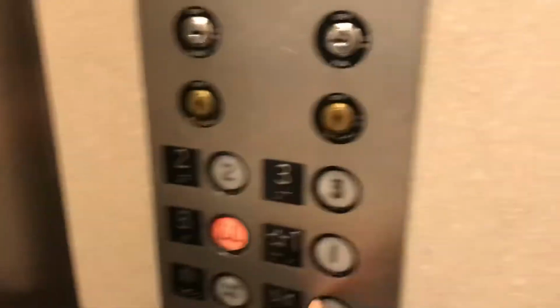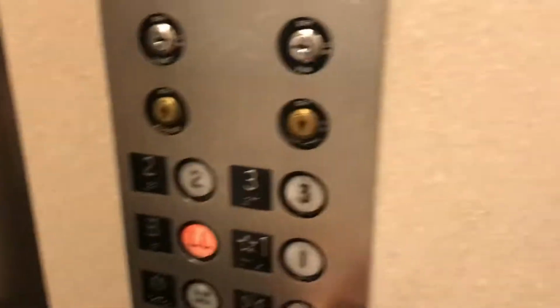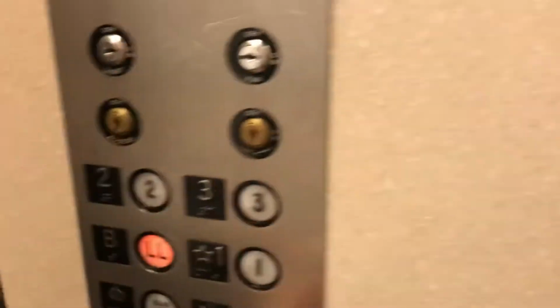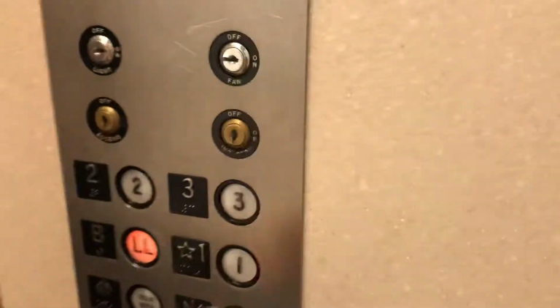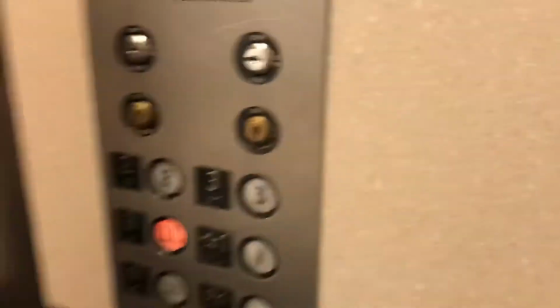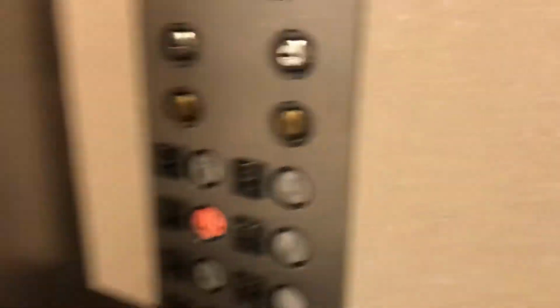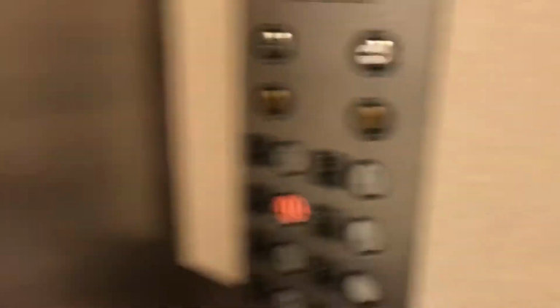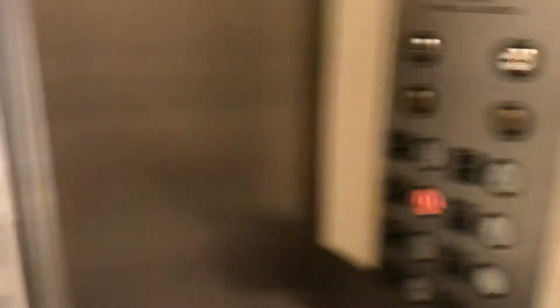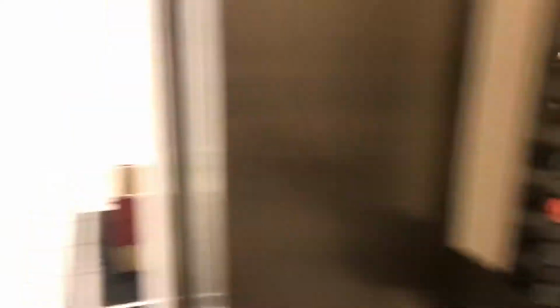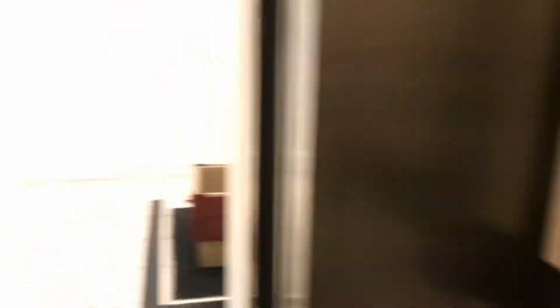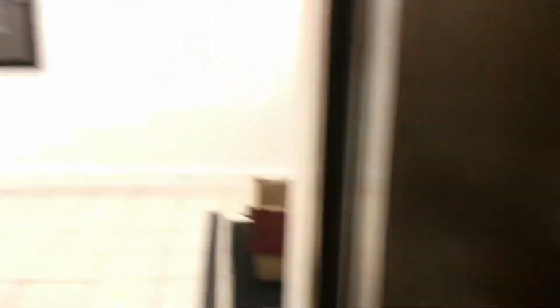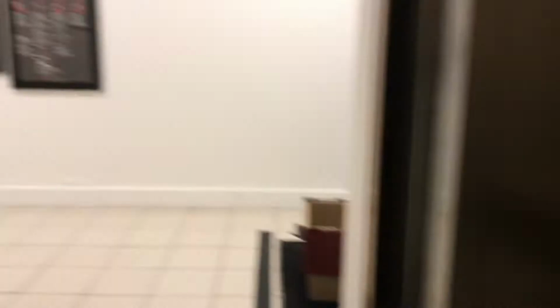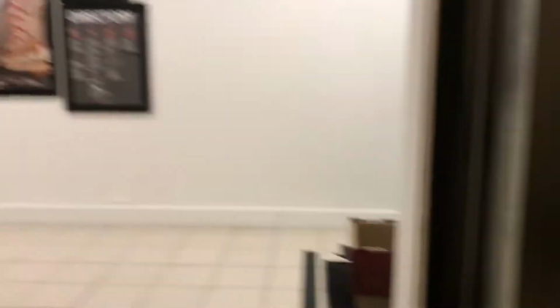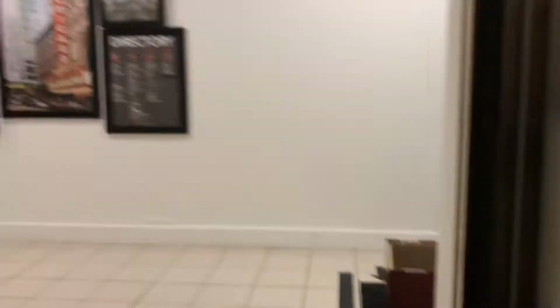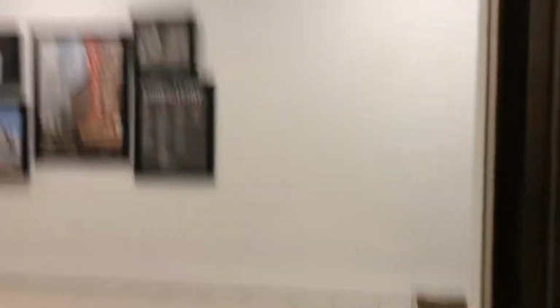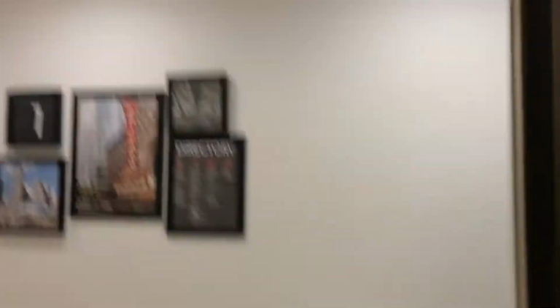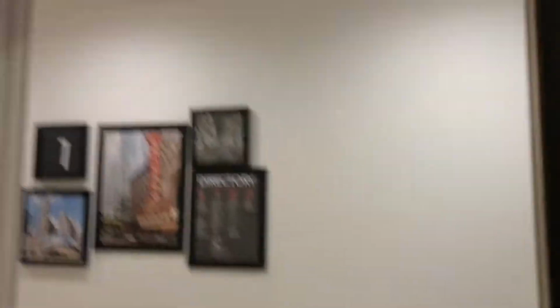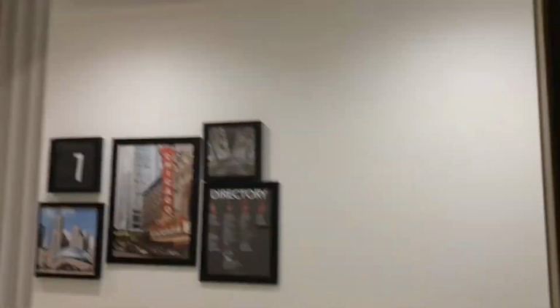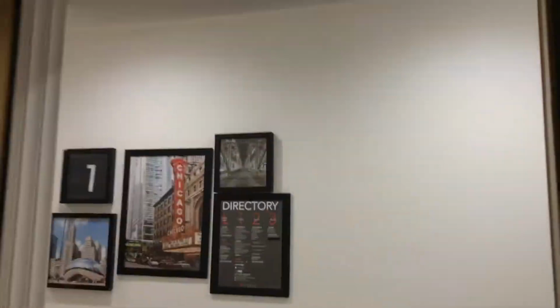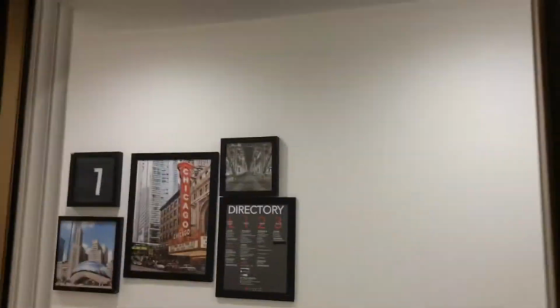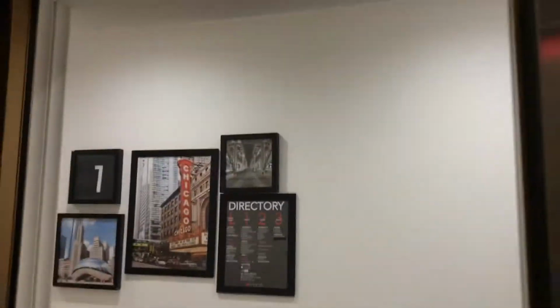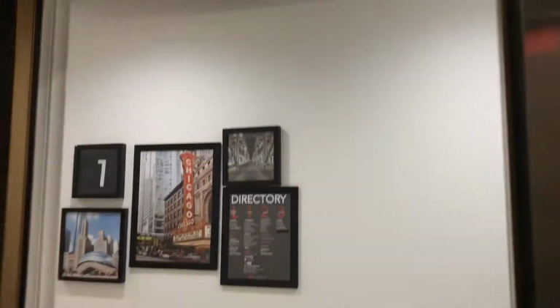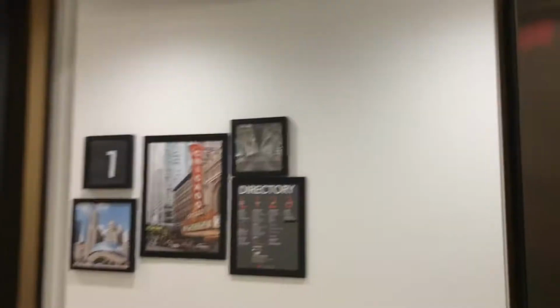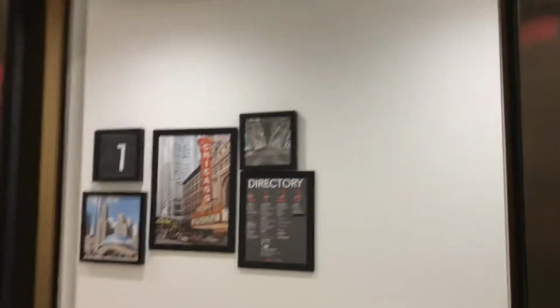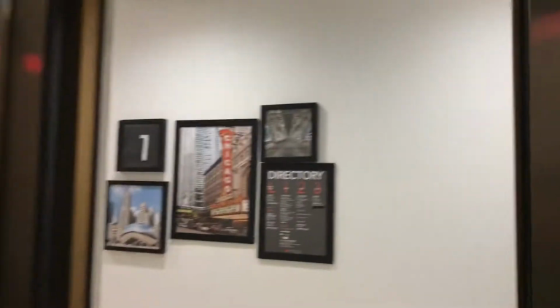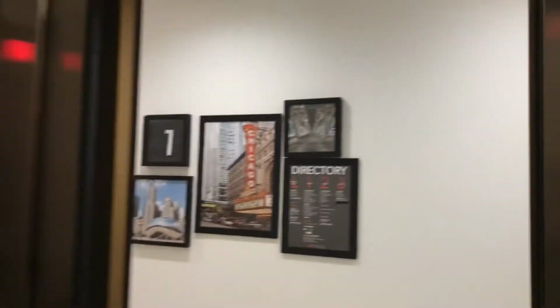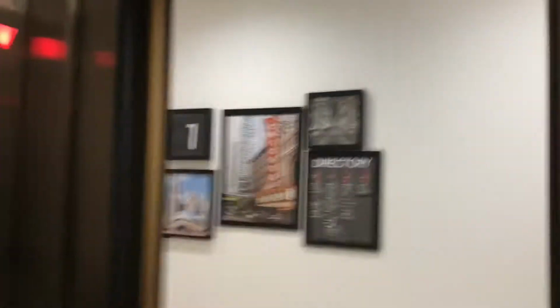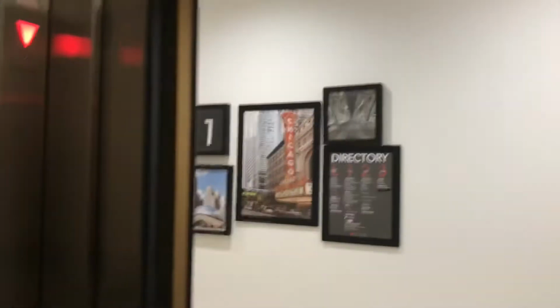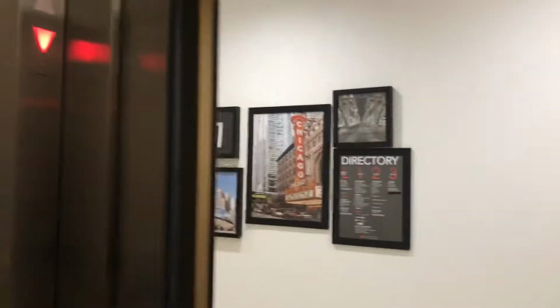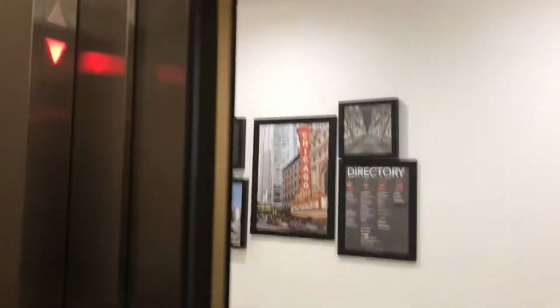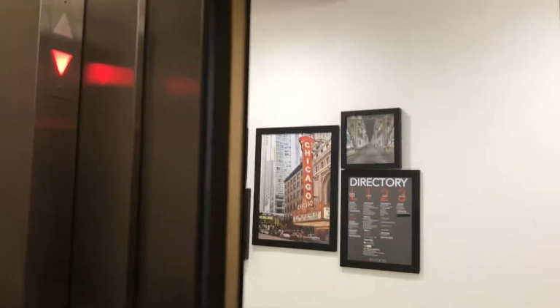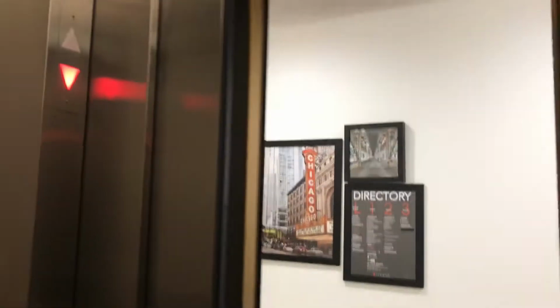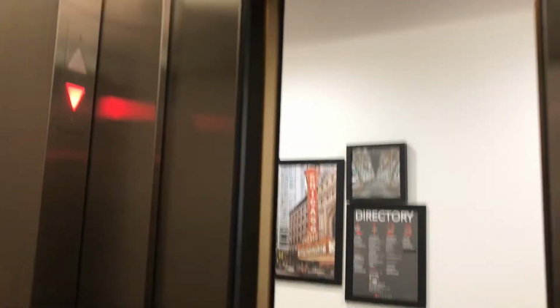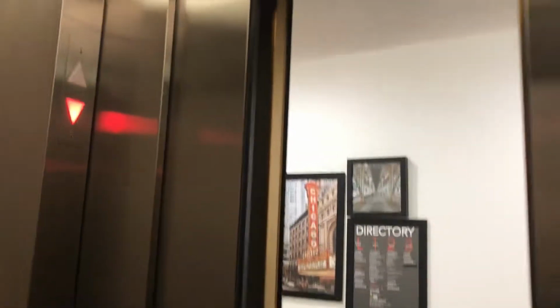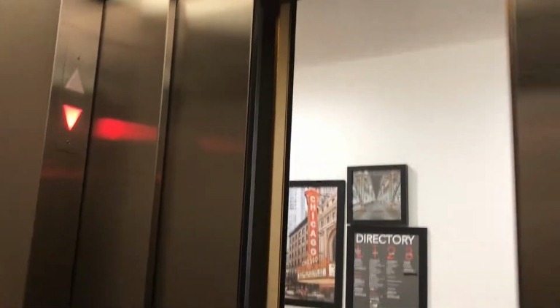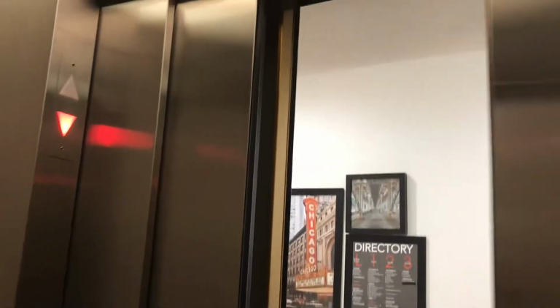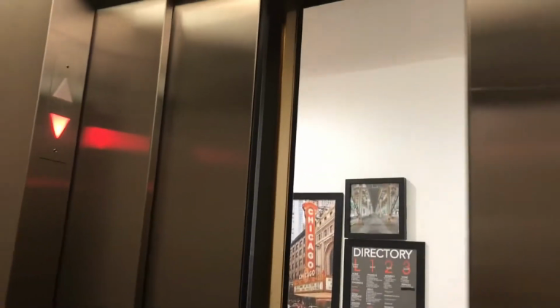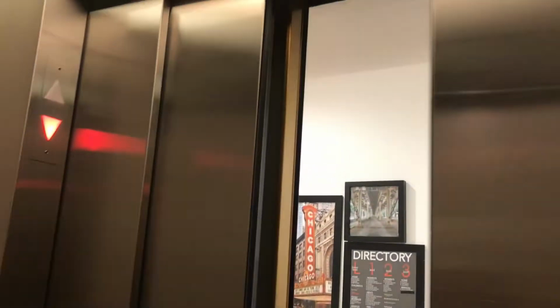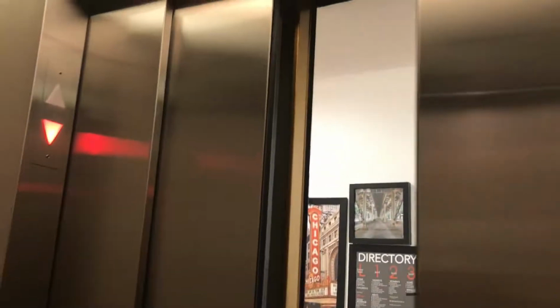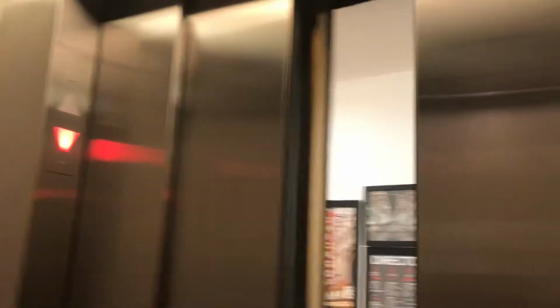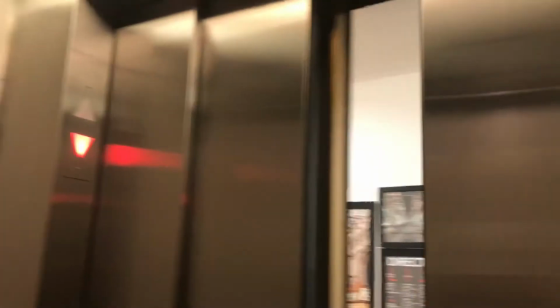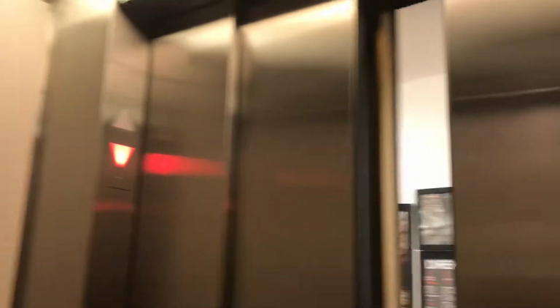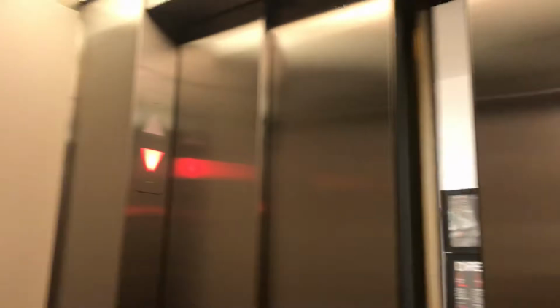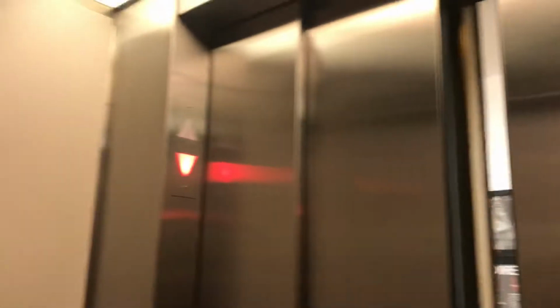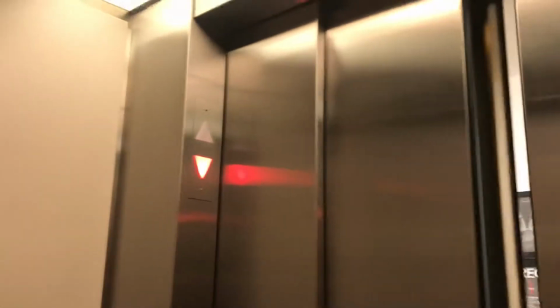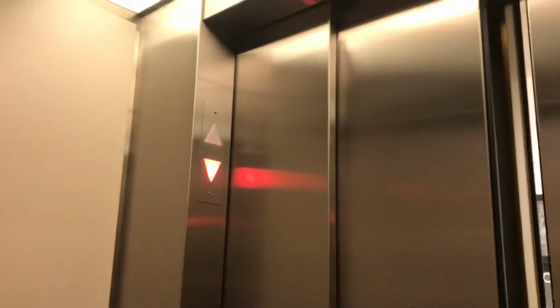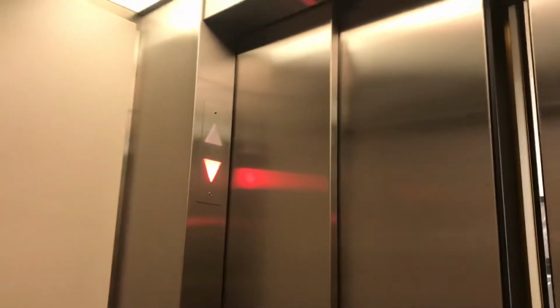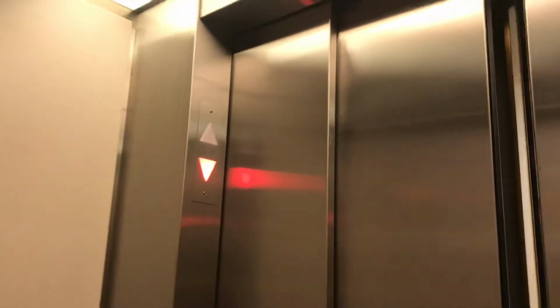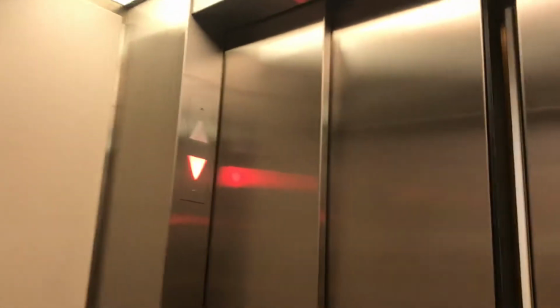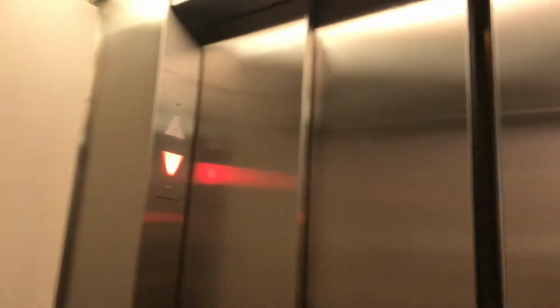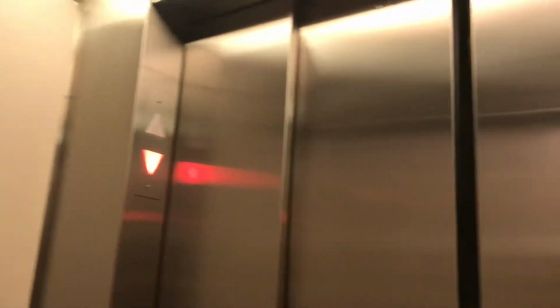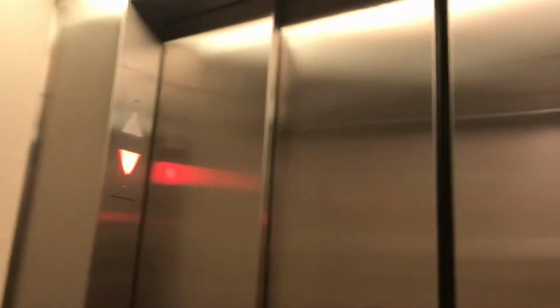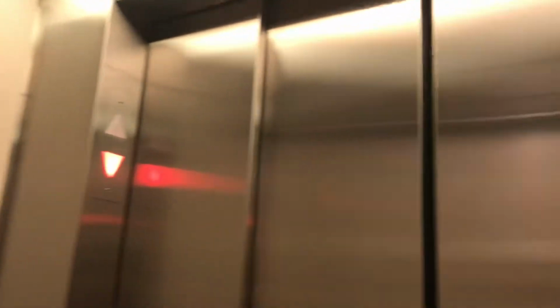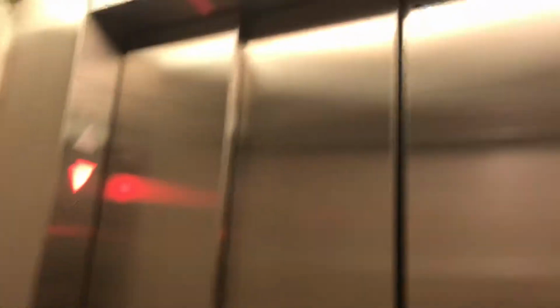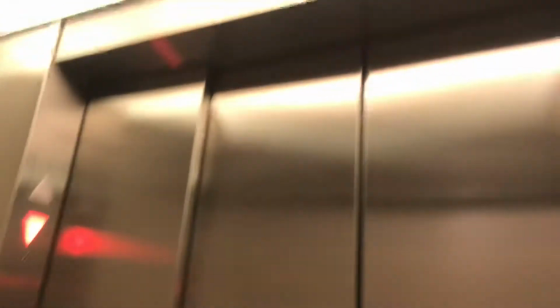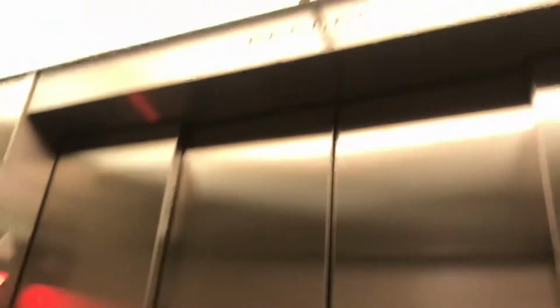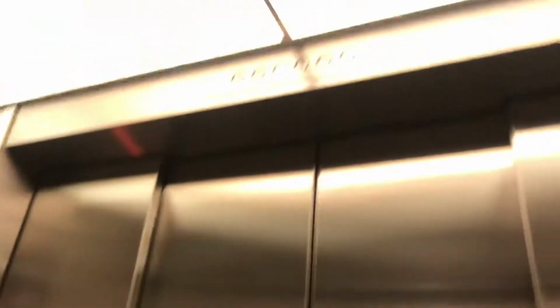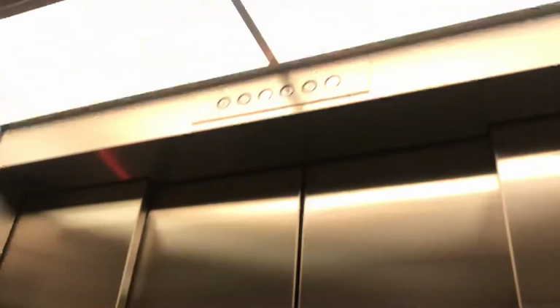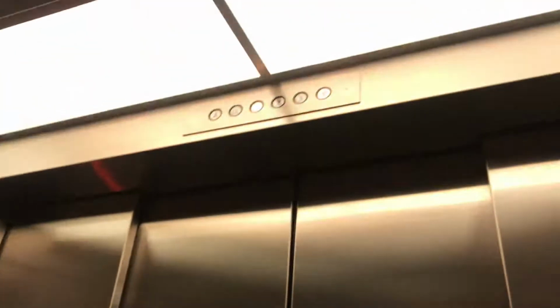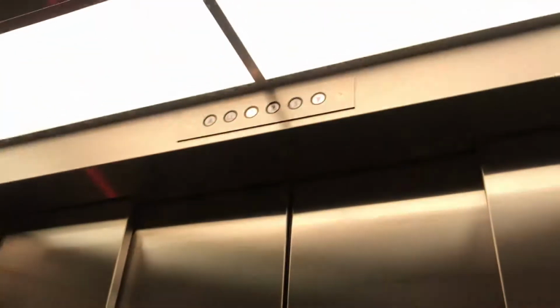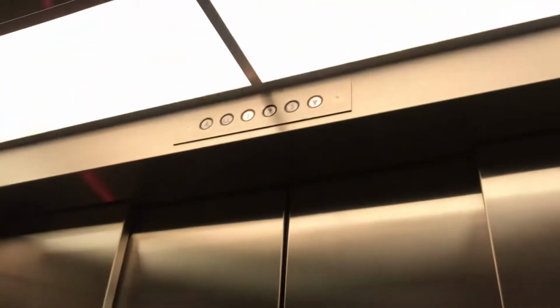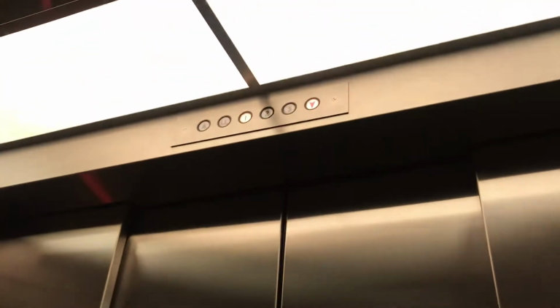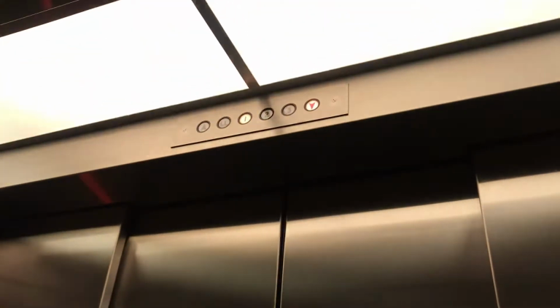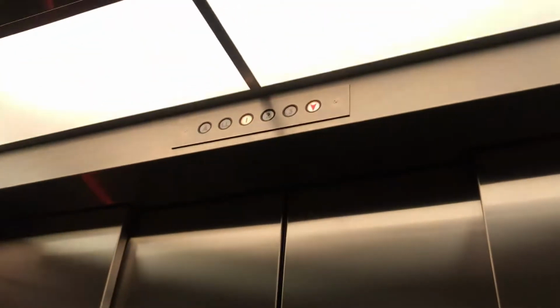These are the elevators at Macy's Westfield, Old Orchard, and Skokie. These are oldies, but goodies.